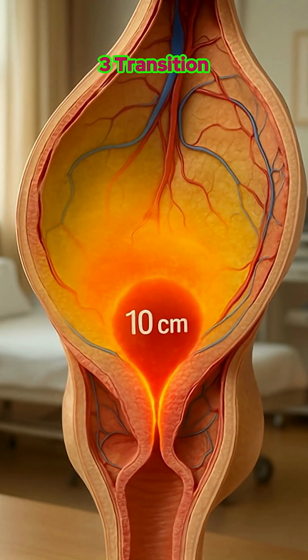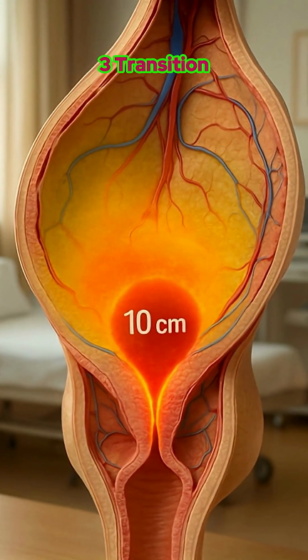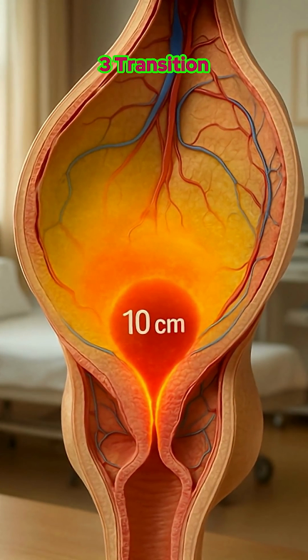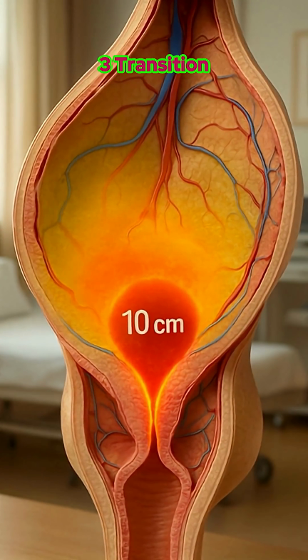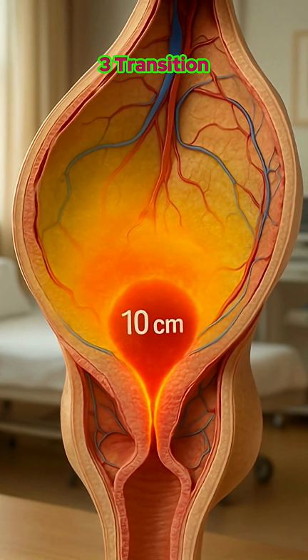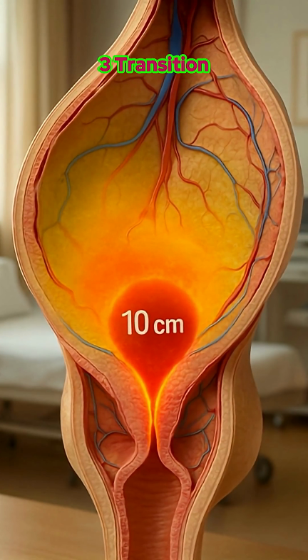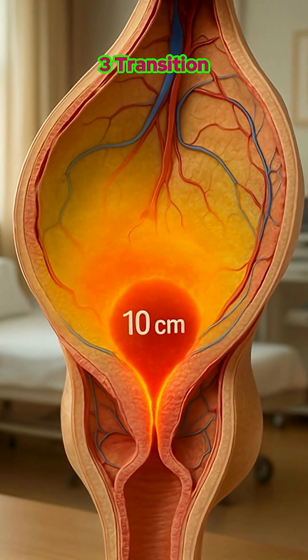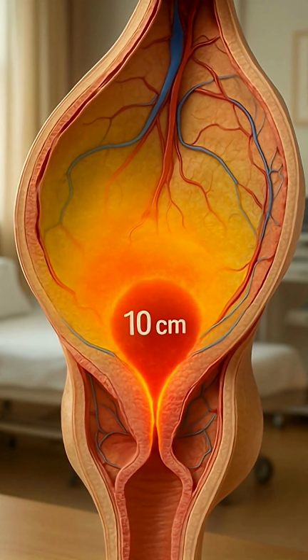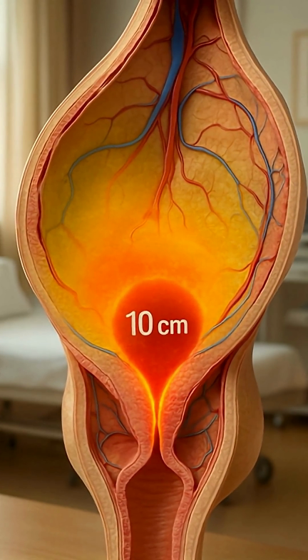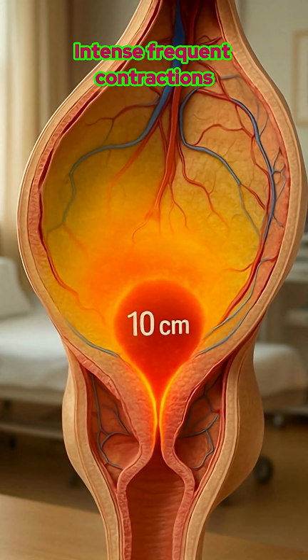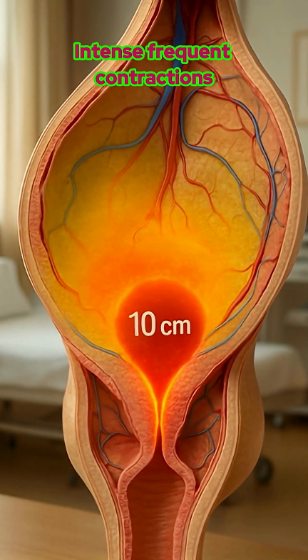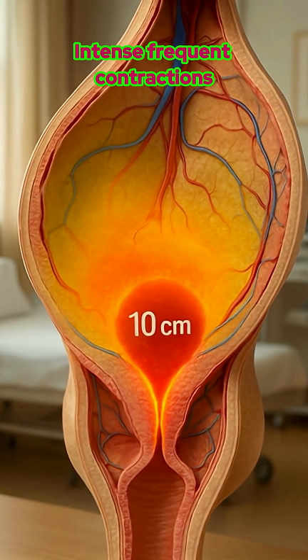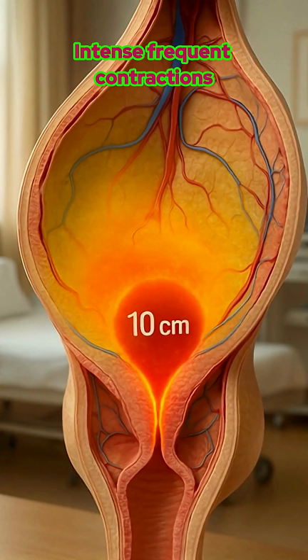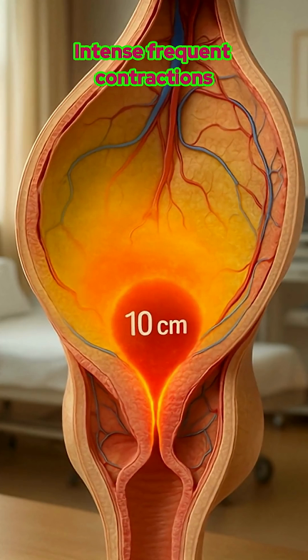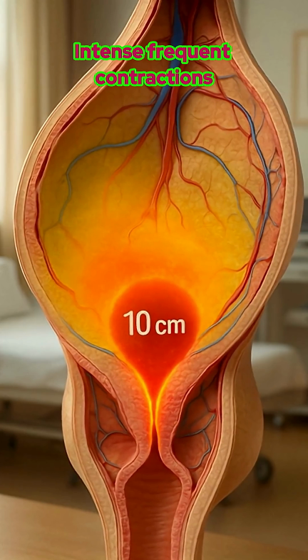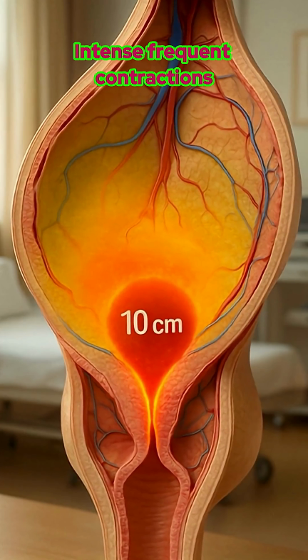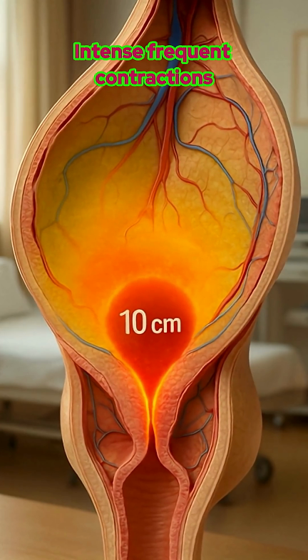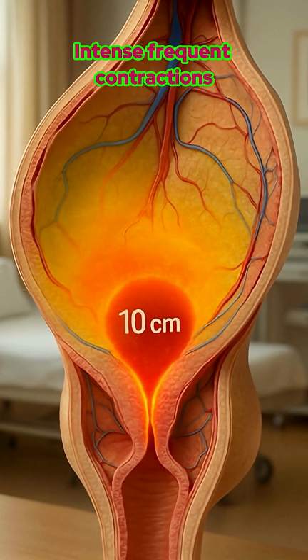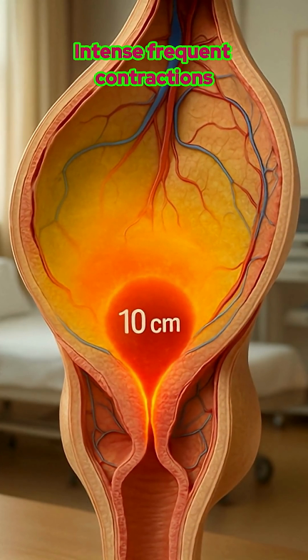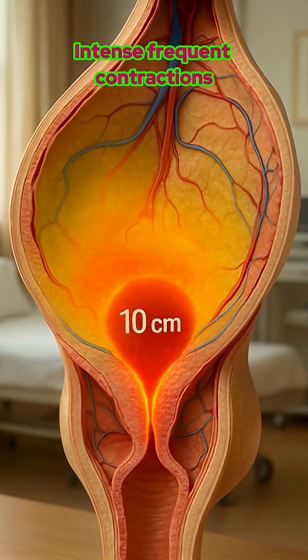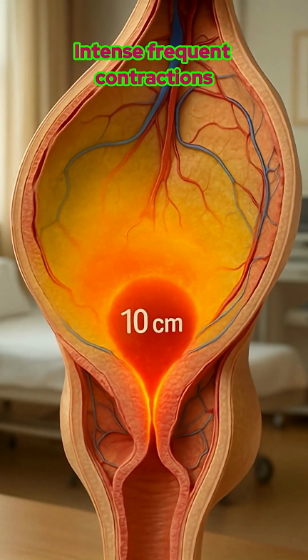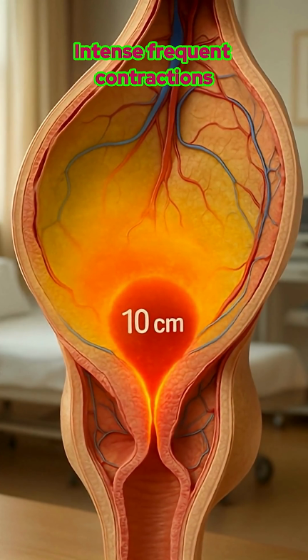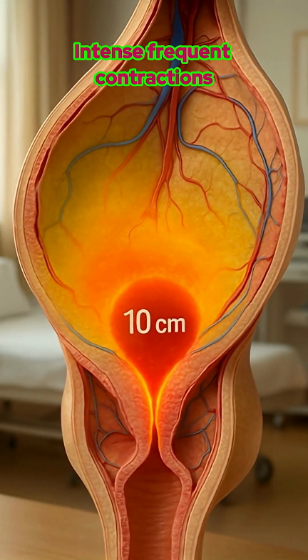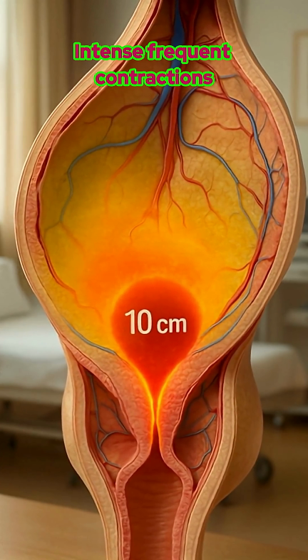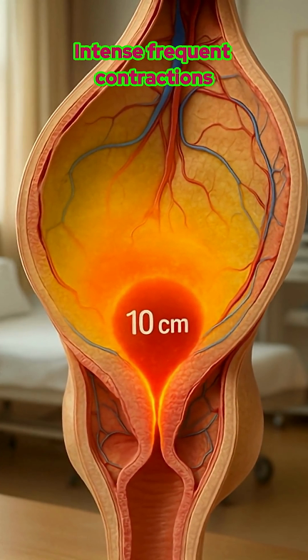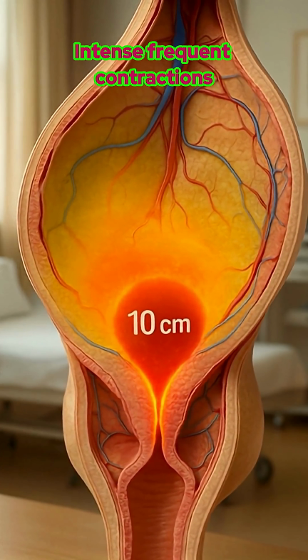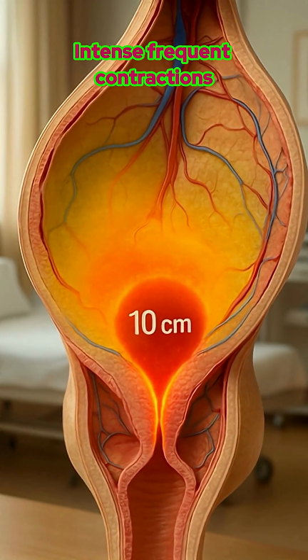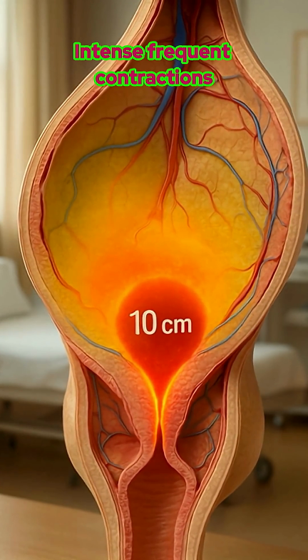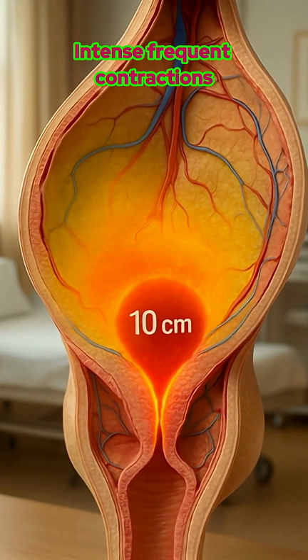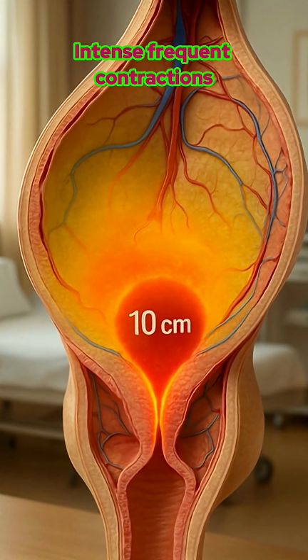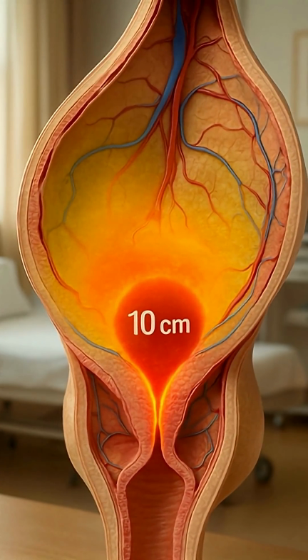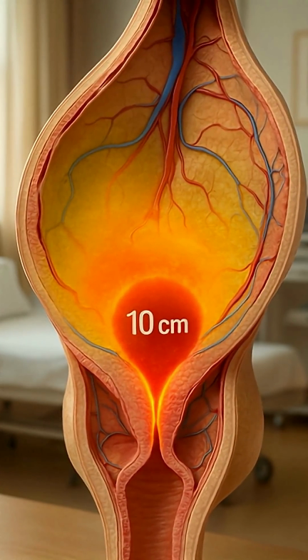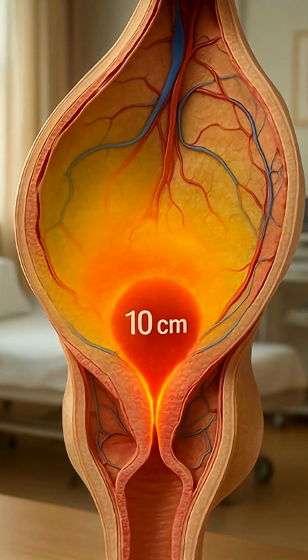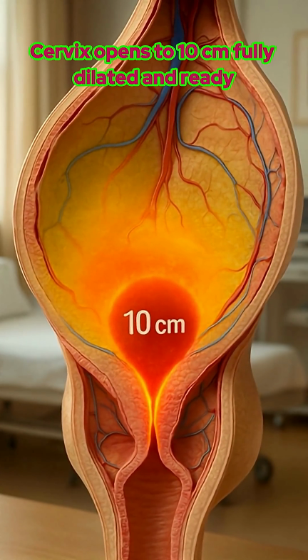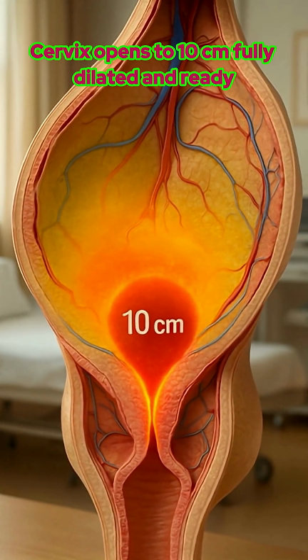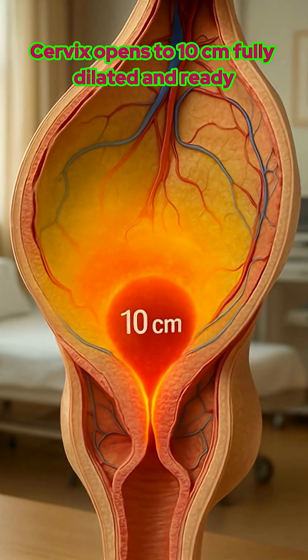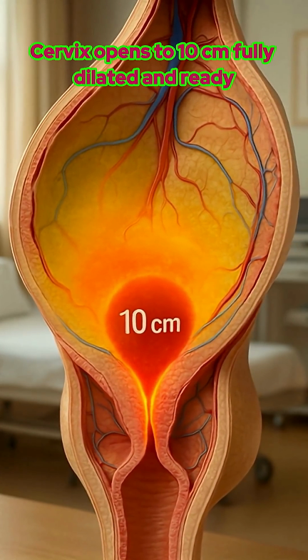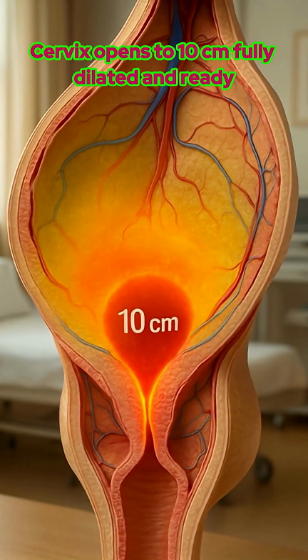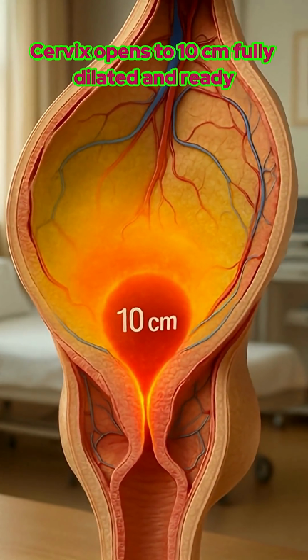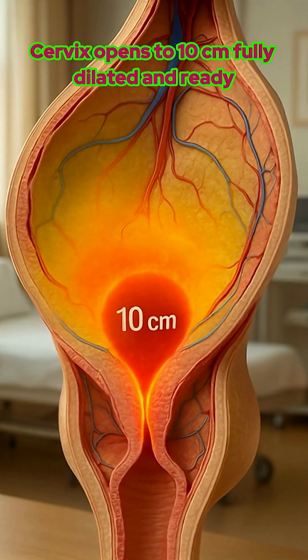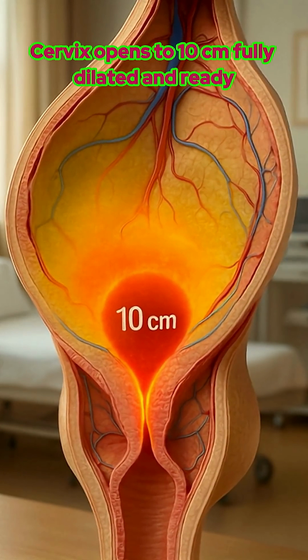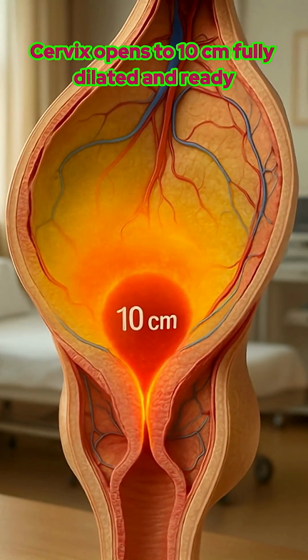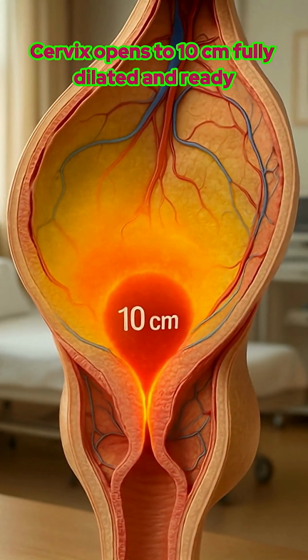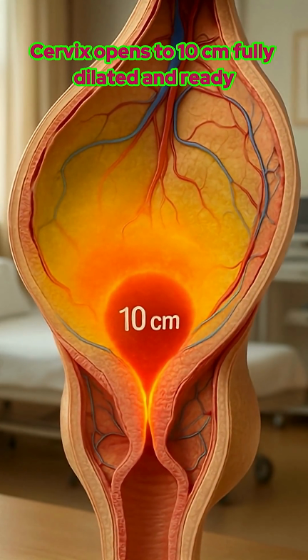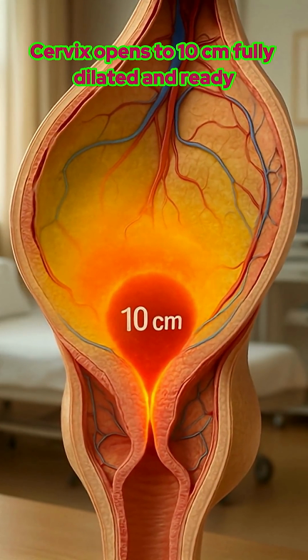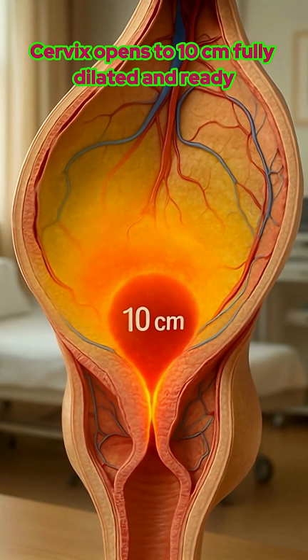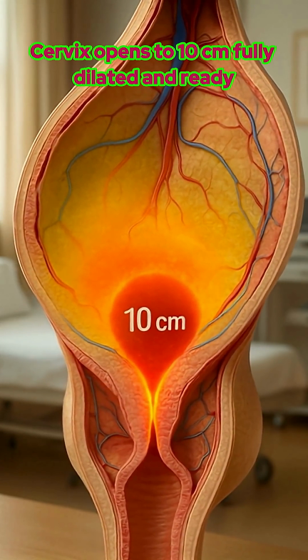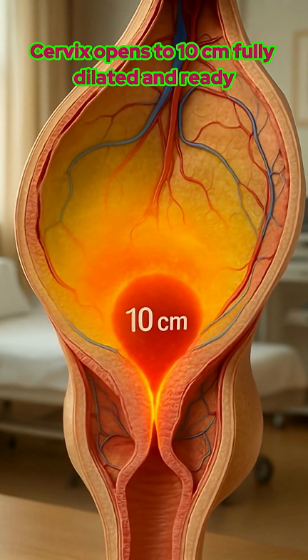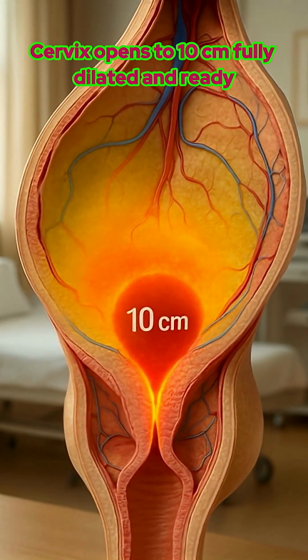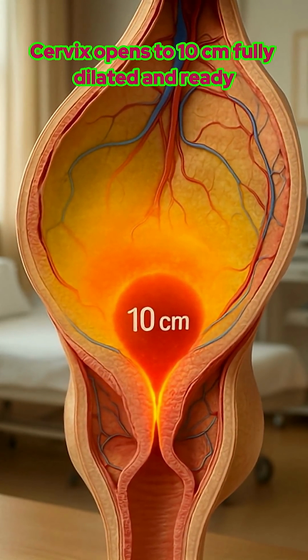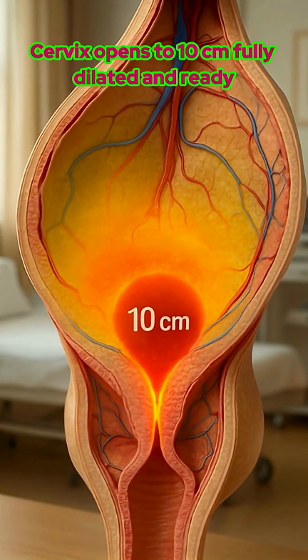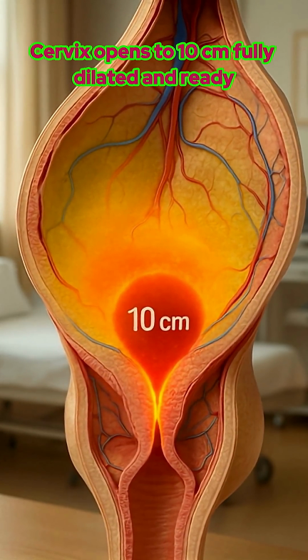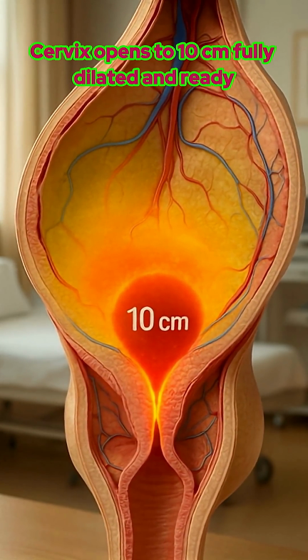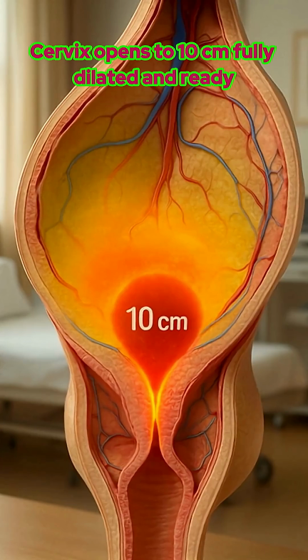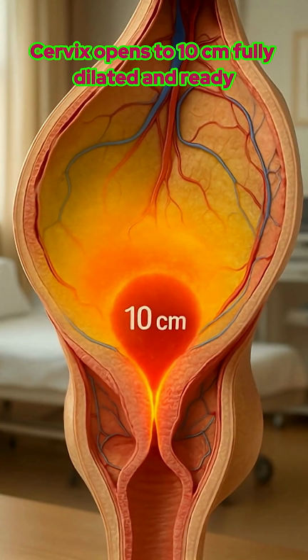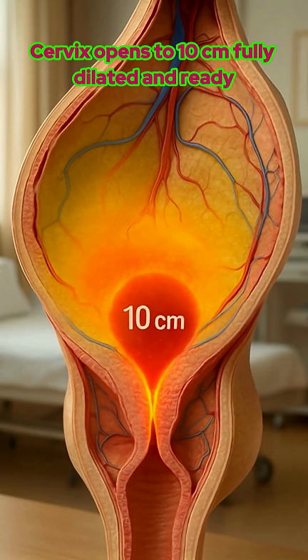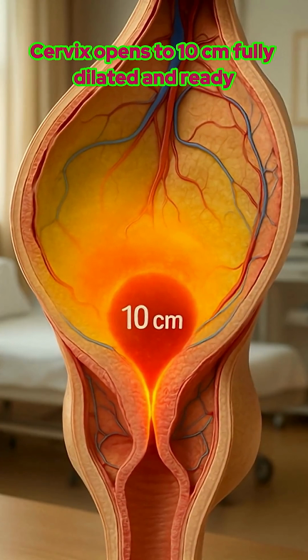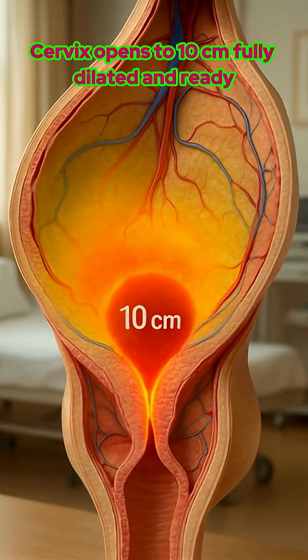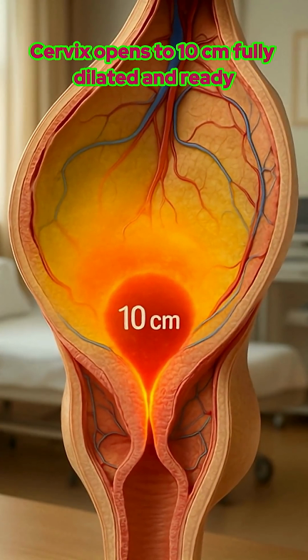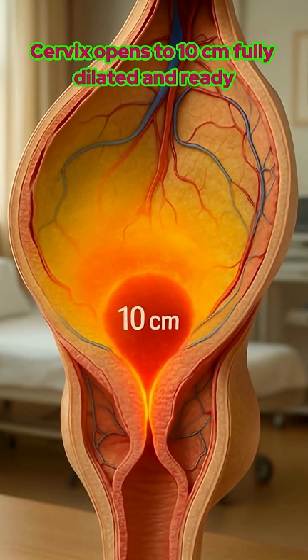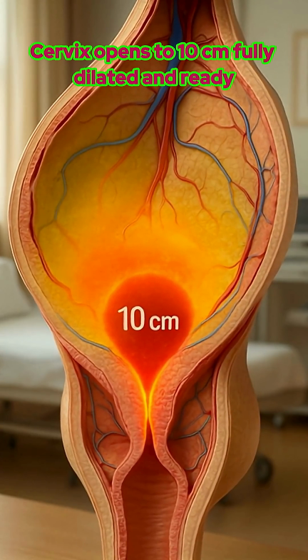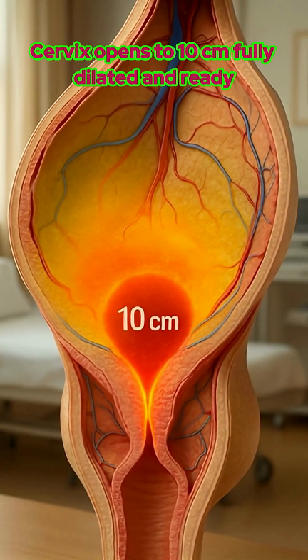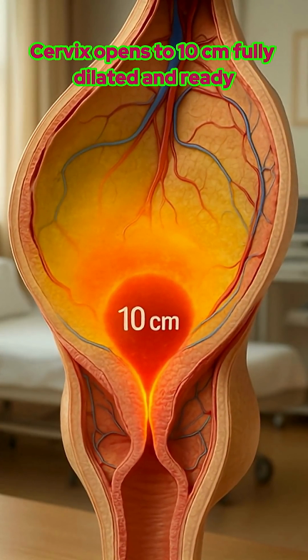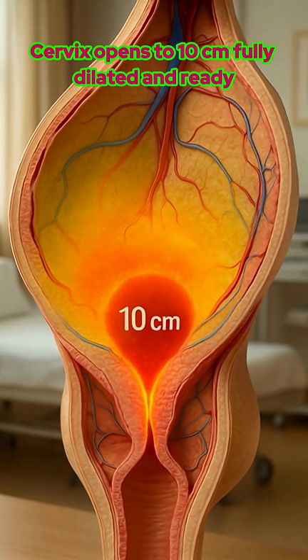Third, transition: intense, frequent contractions as the cervix opens to 10 centimeters — fully dilated and ready.